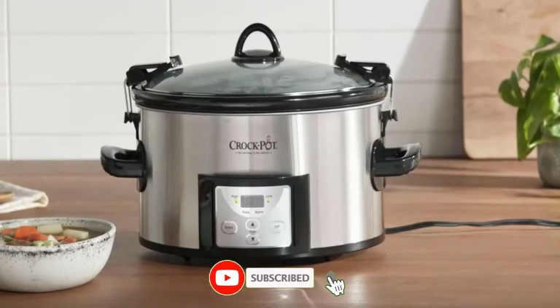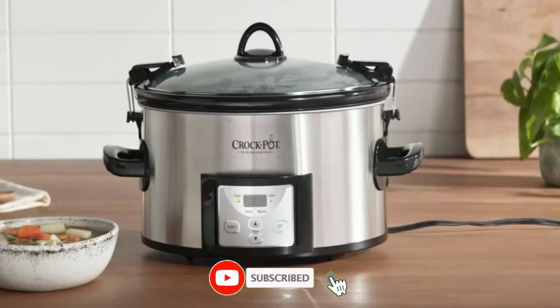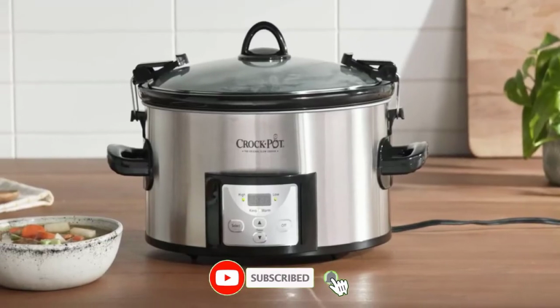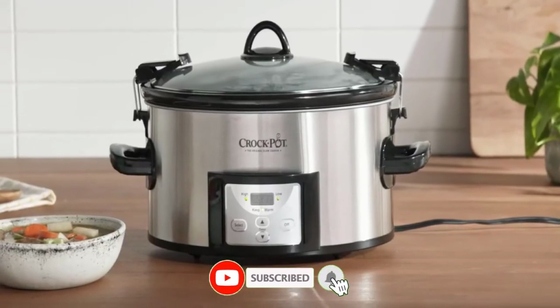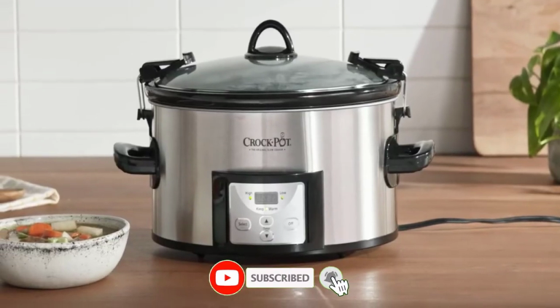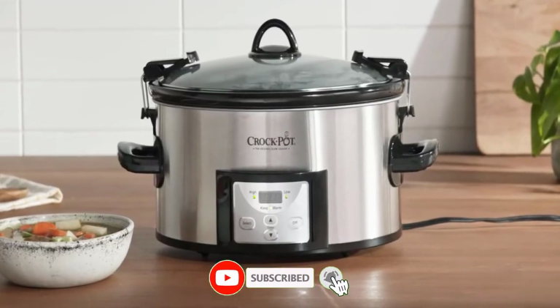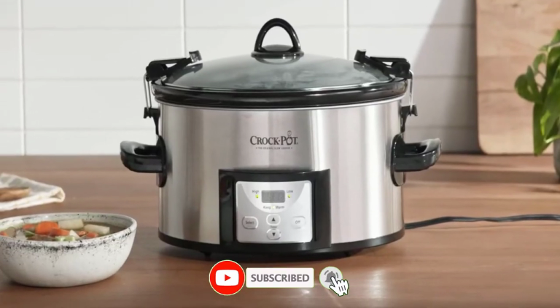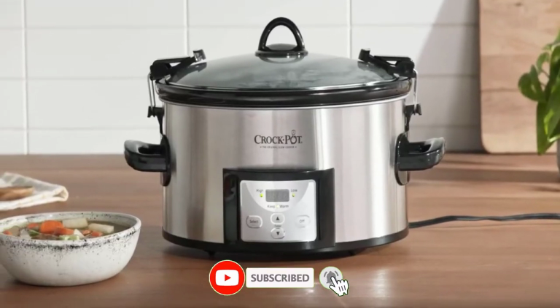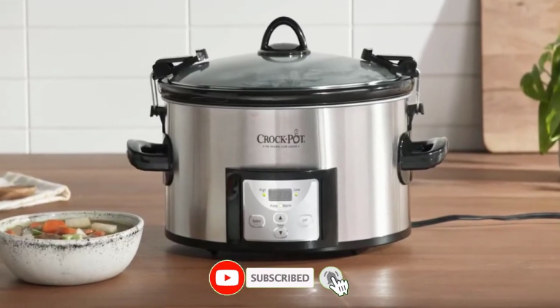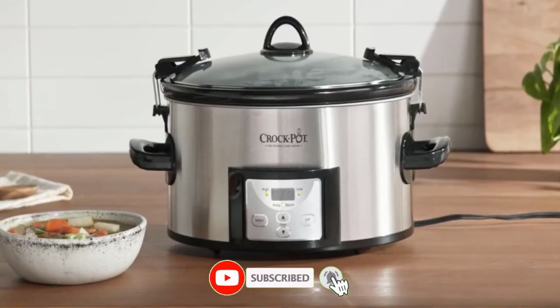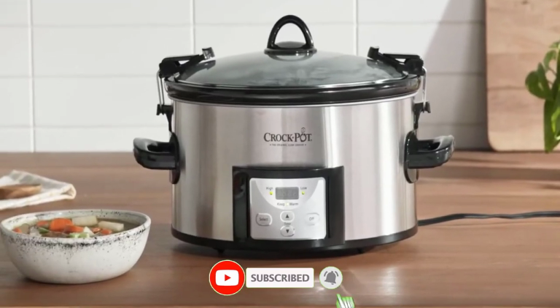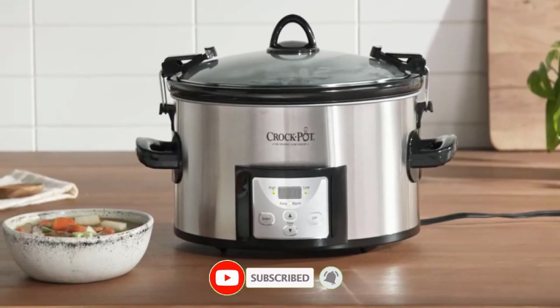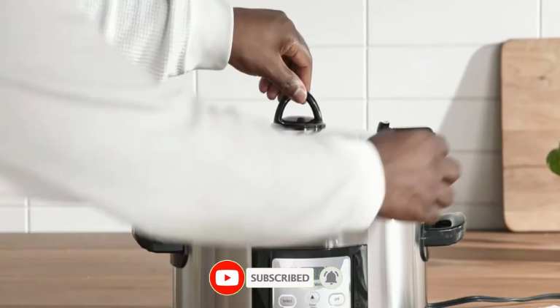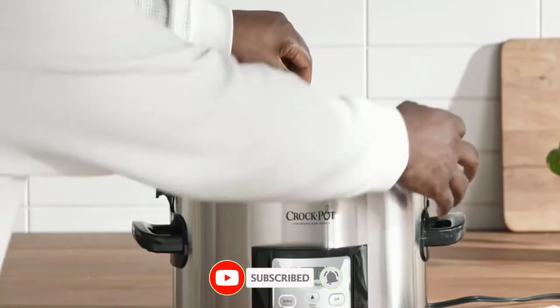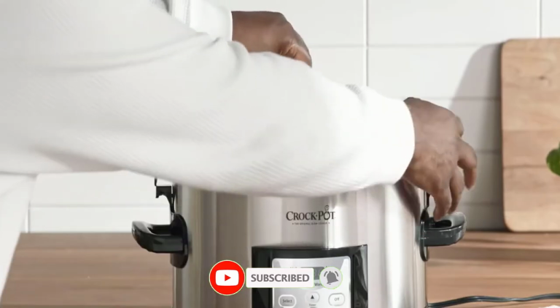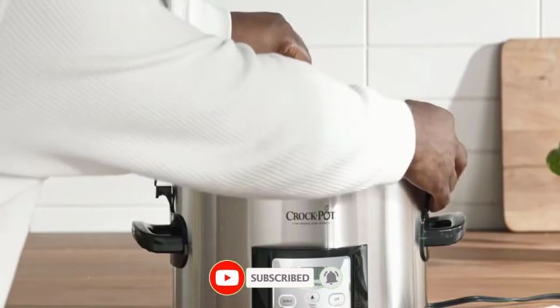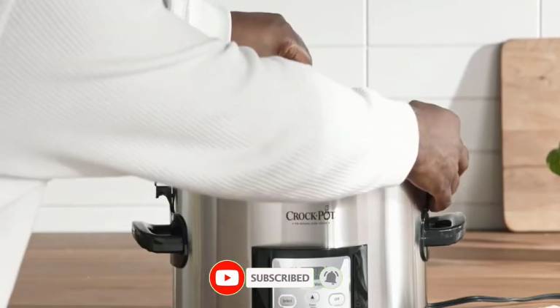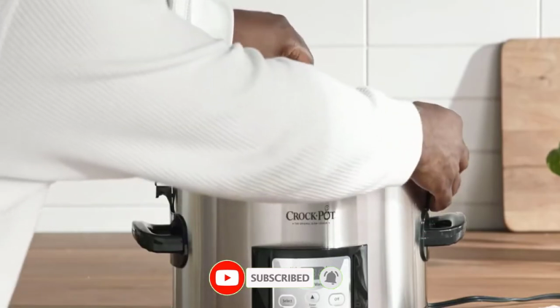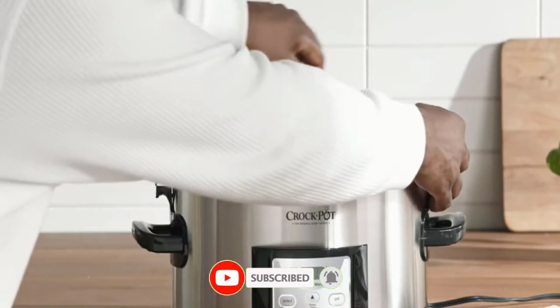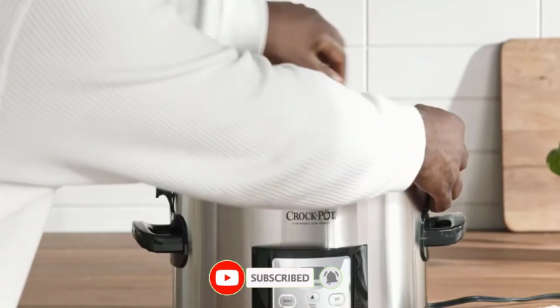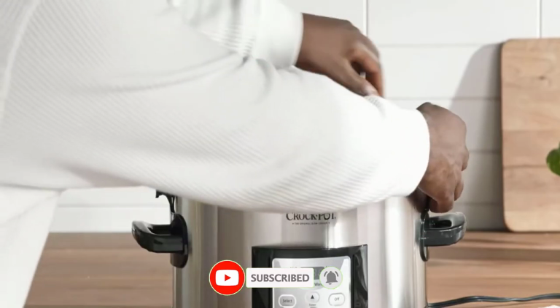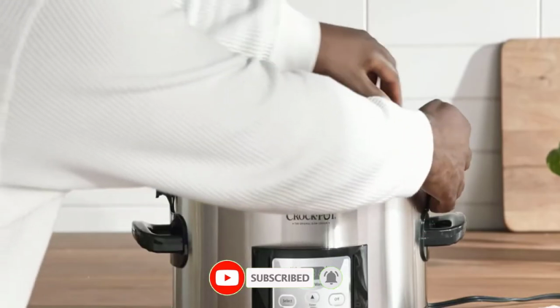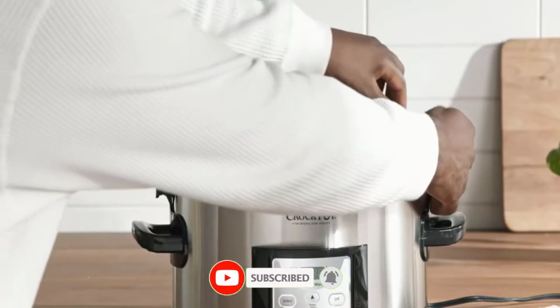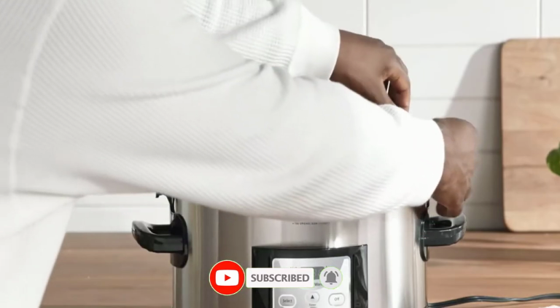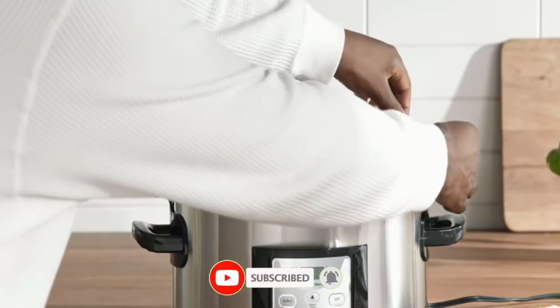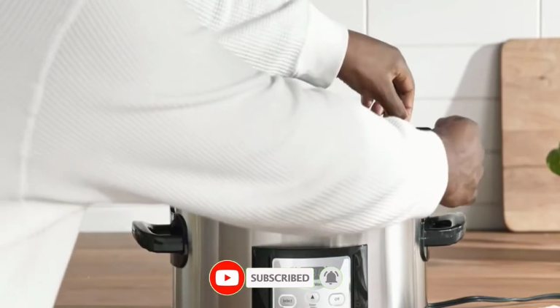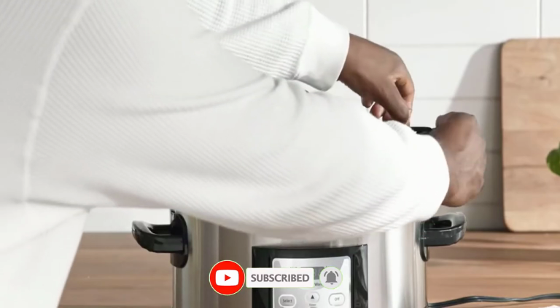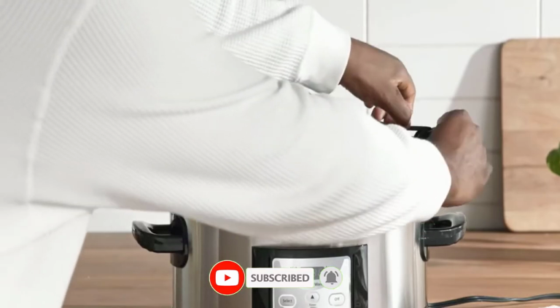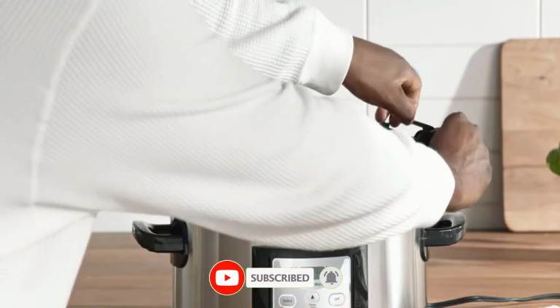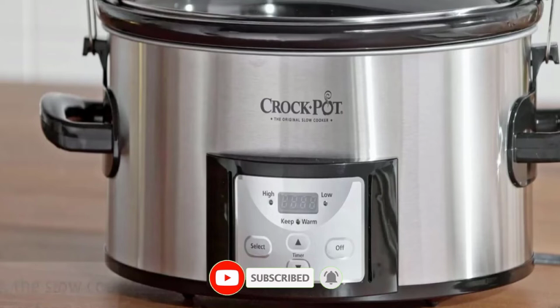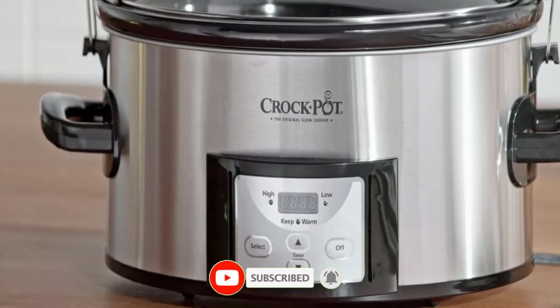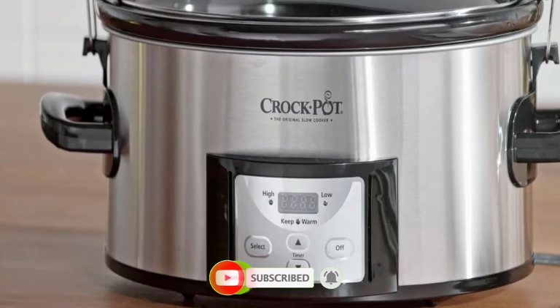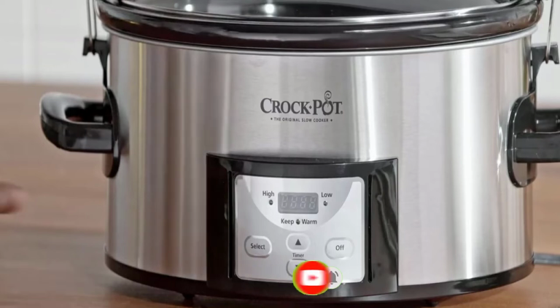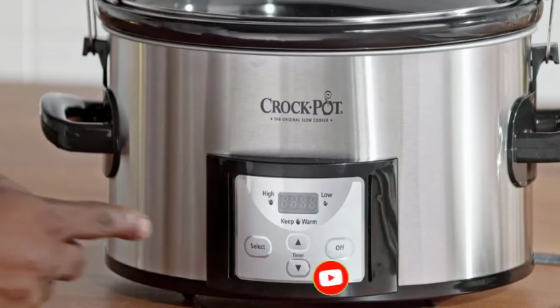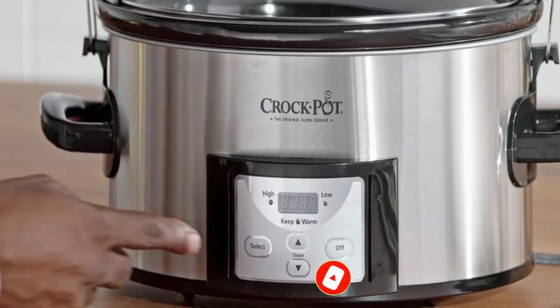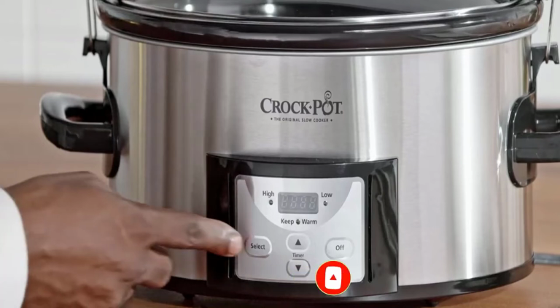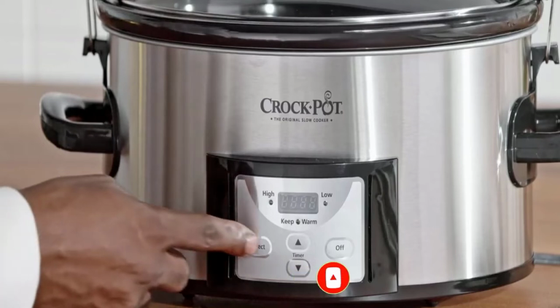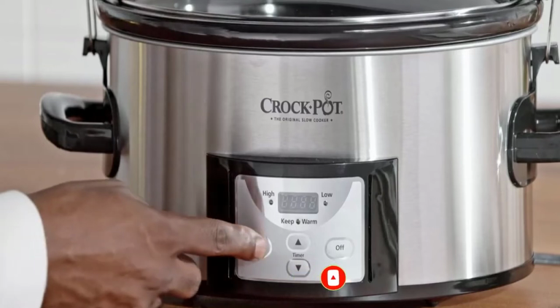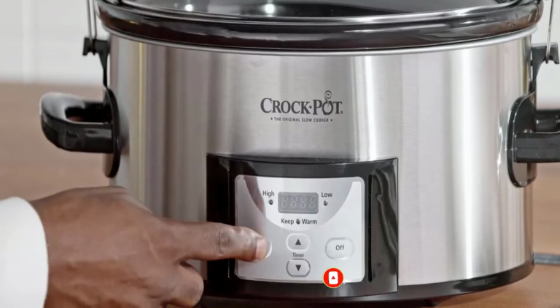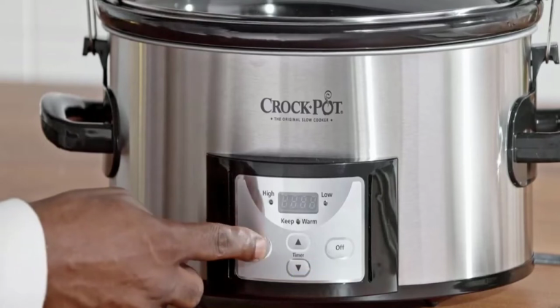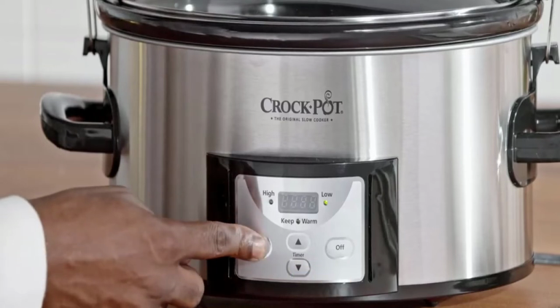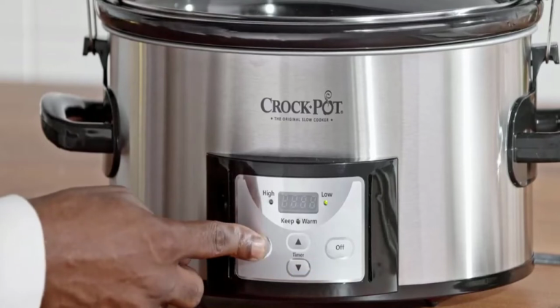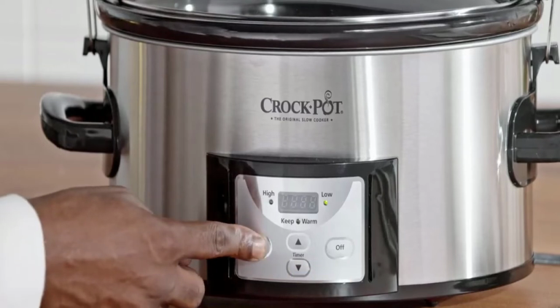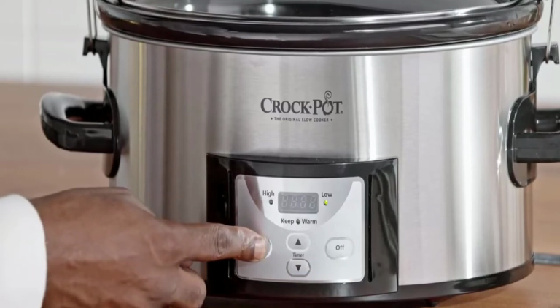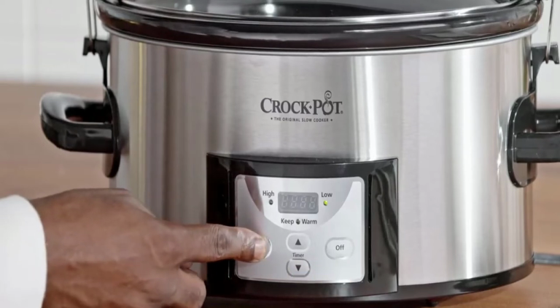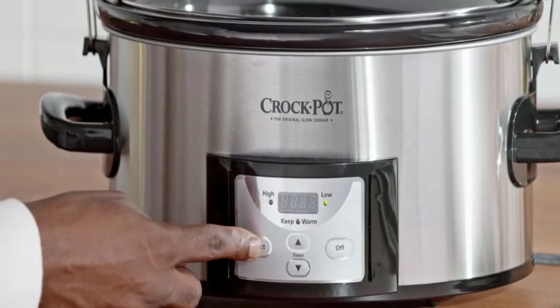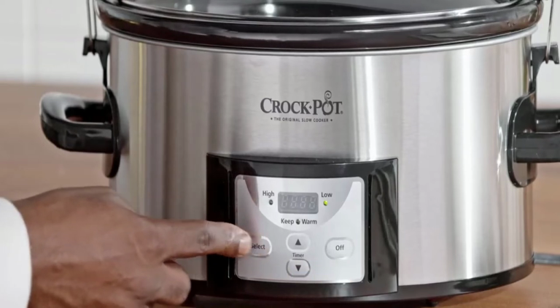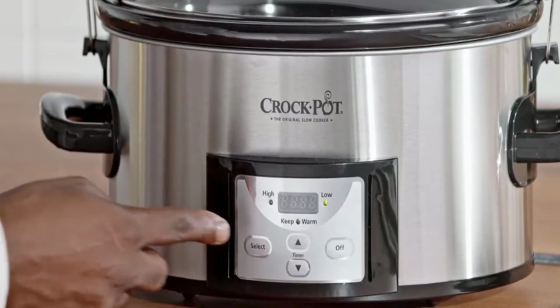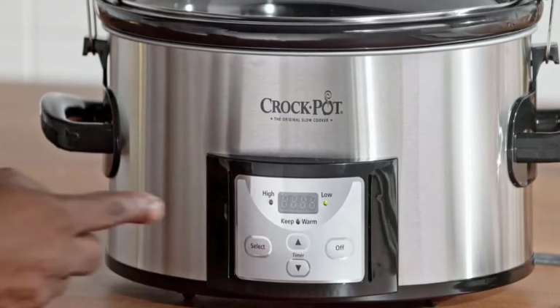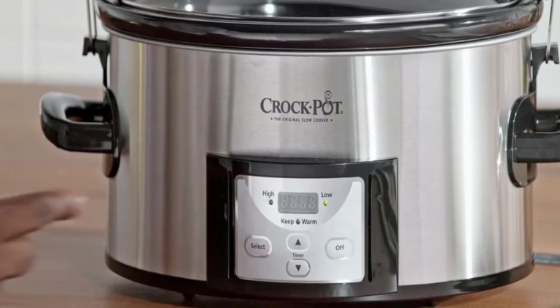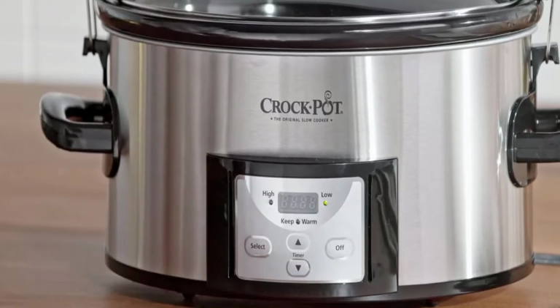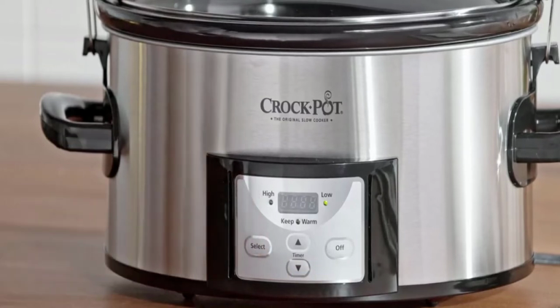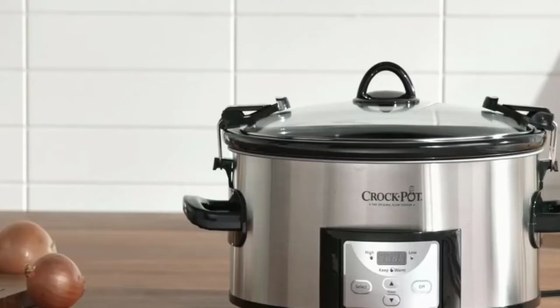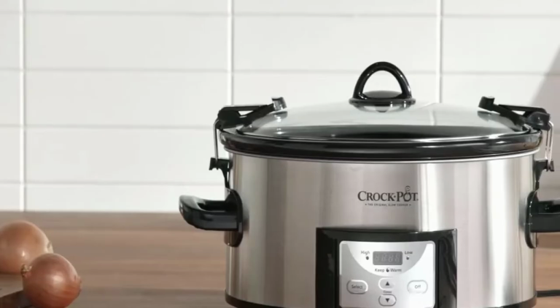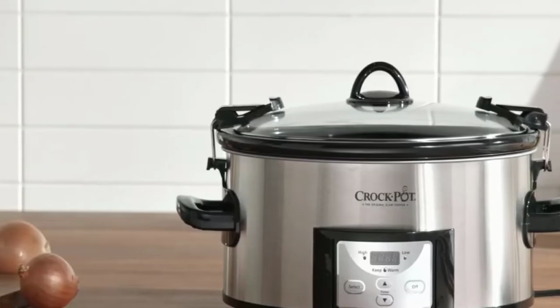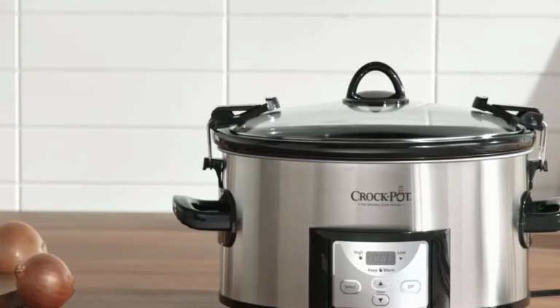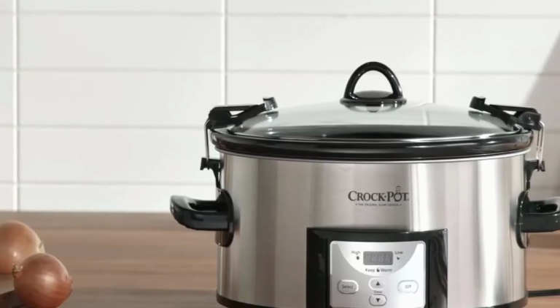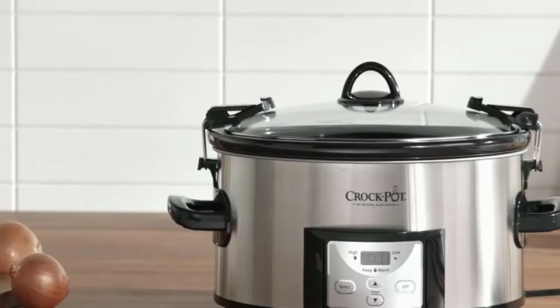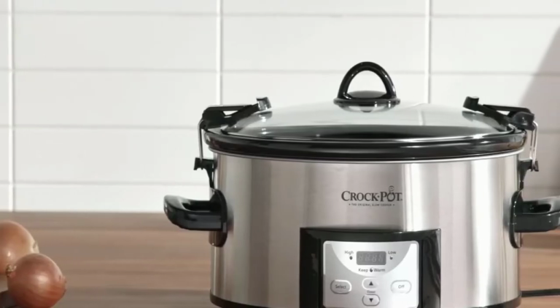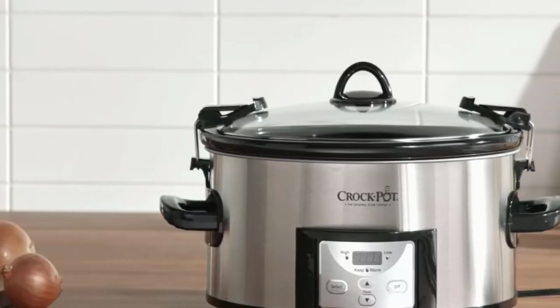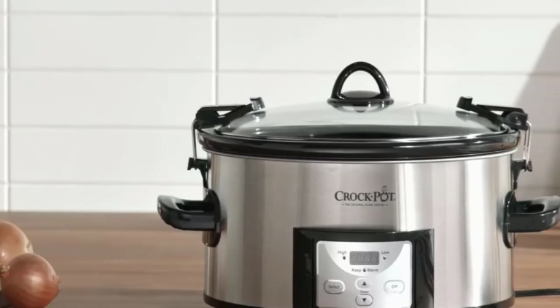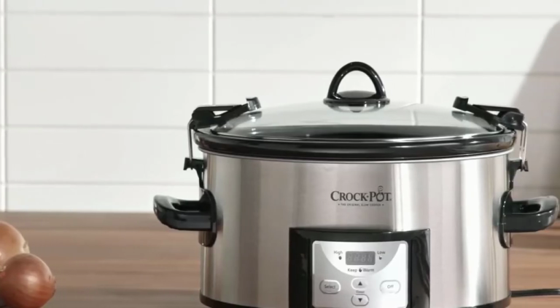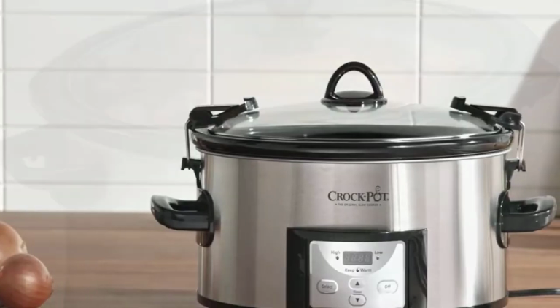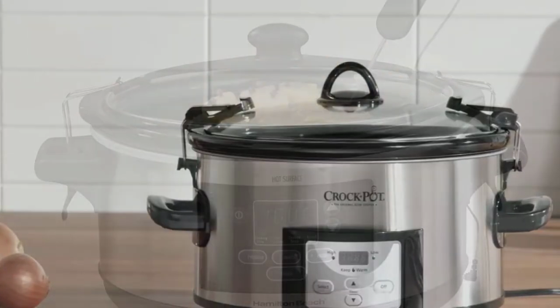Advantages: Easy-to-use locking lid. Programmable digital control. Removable oval stoneware.